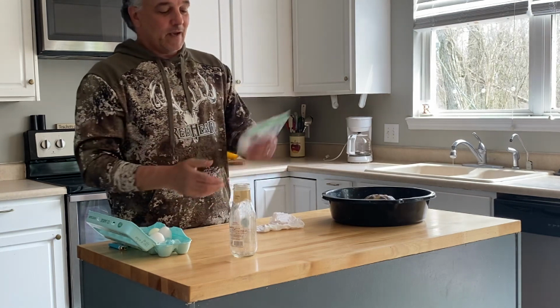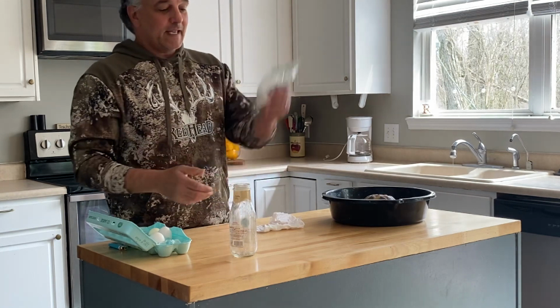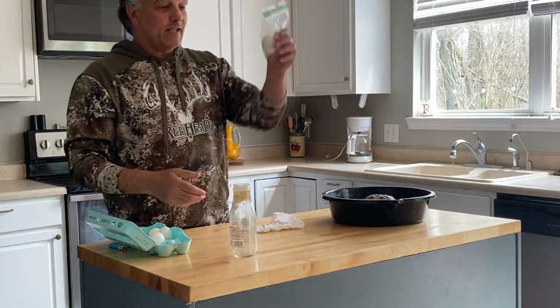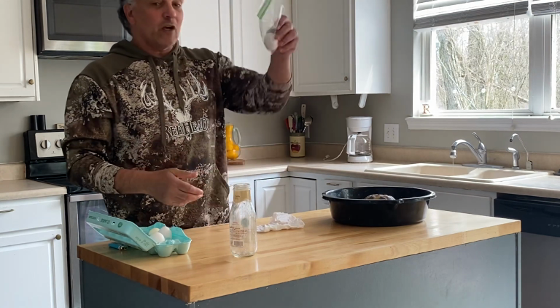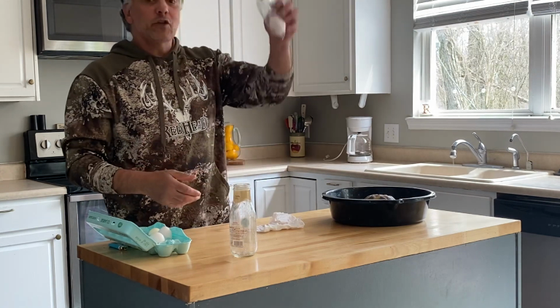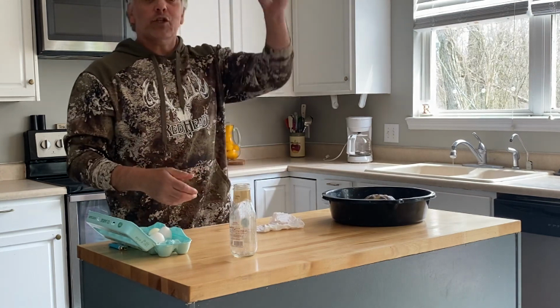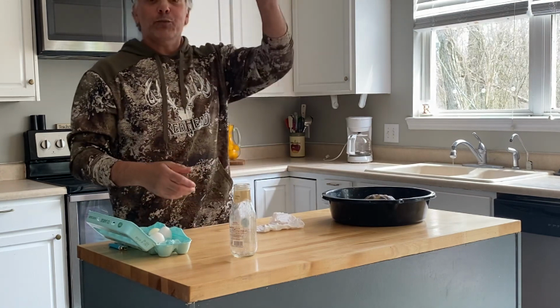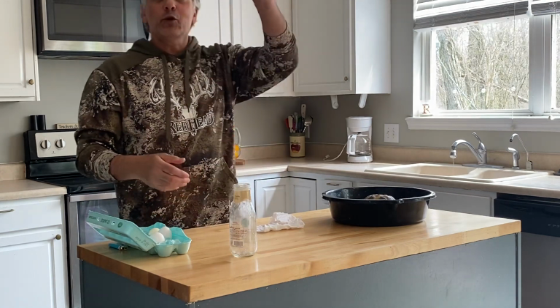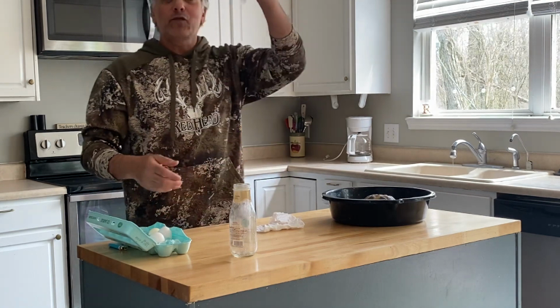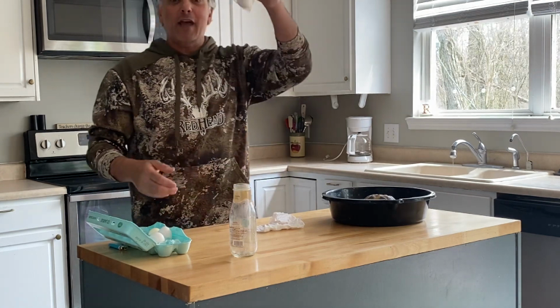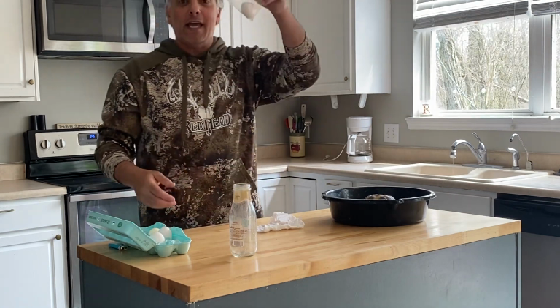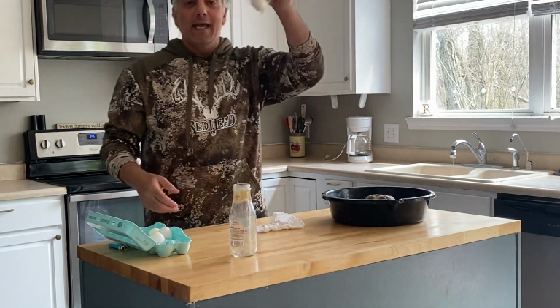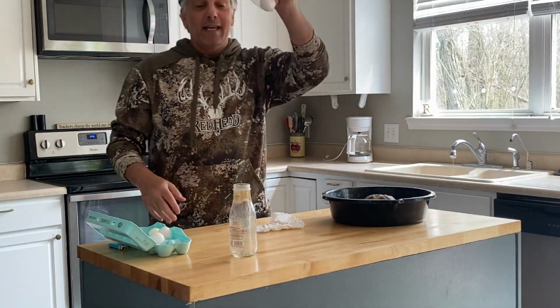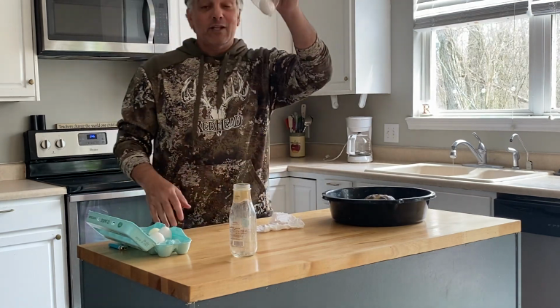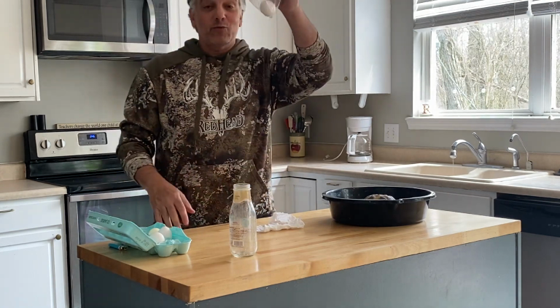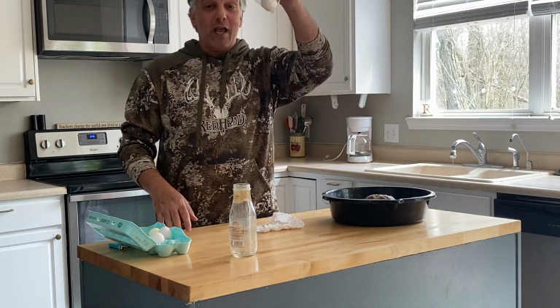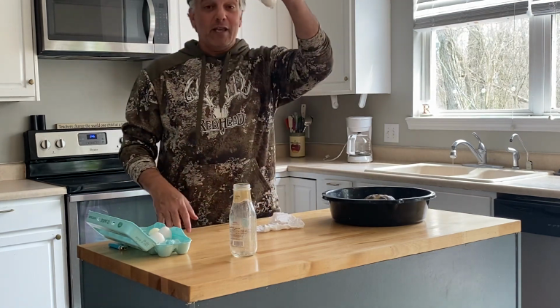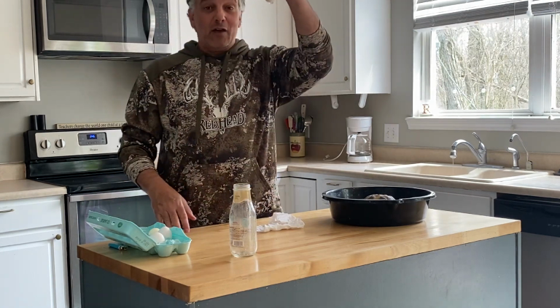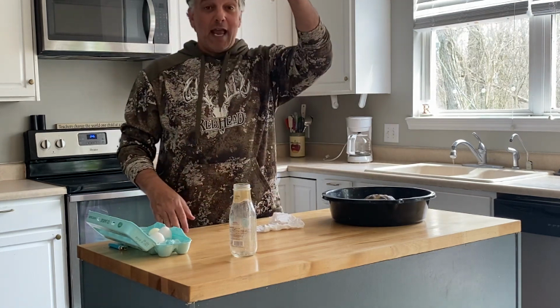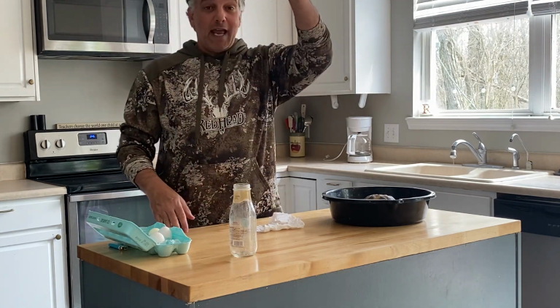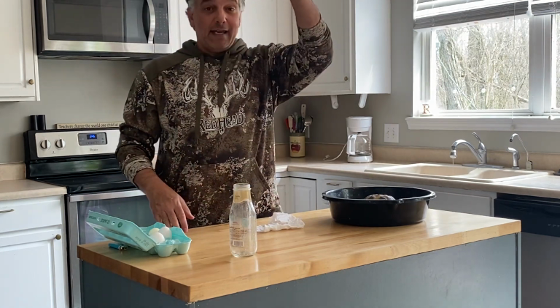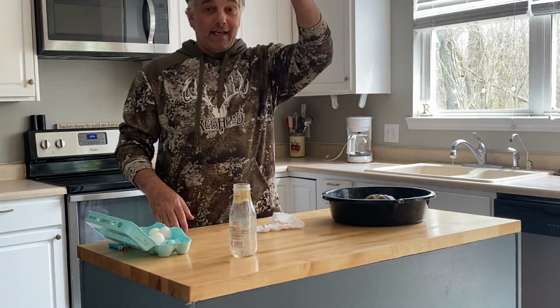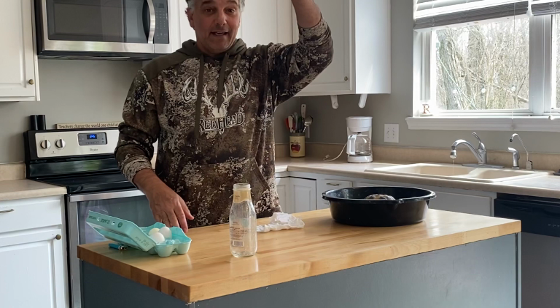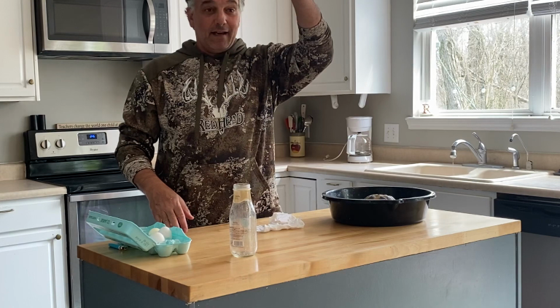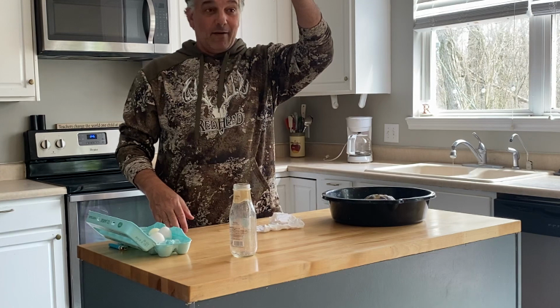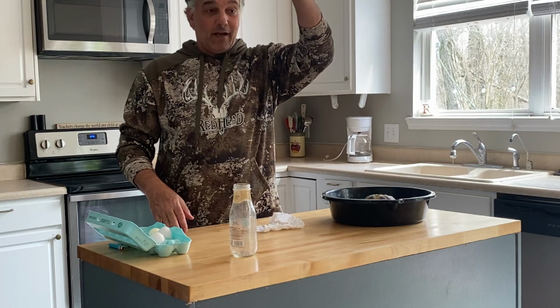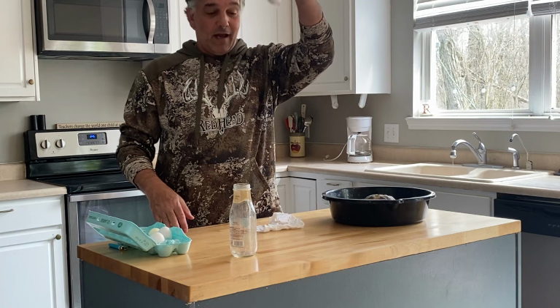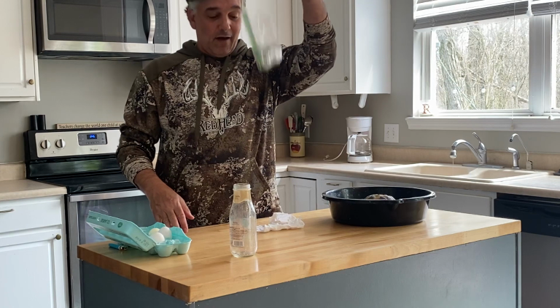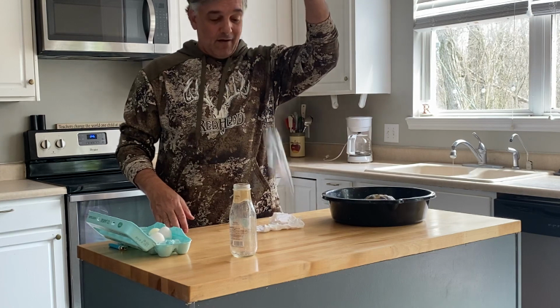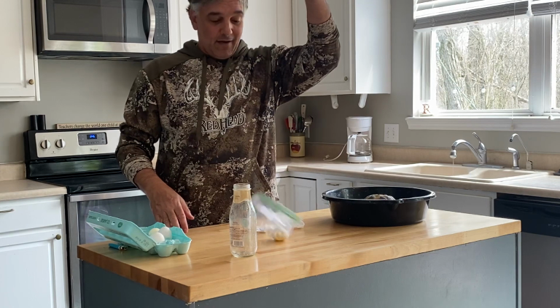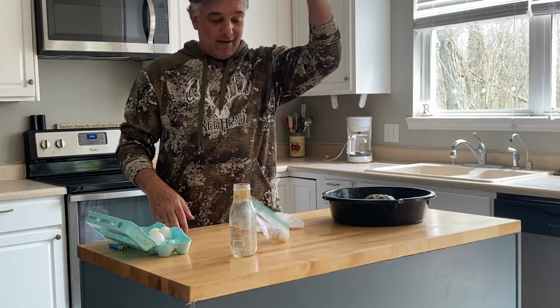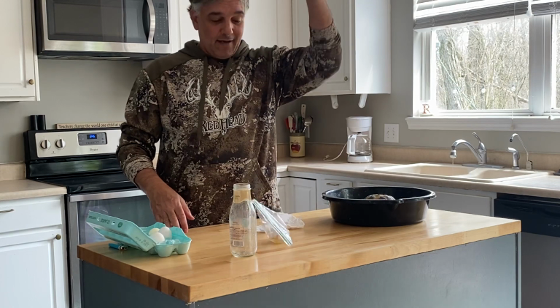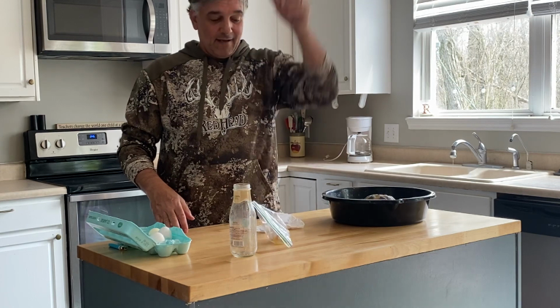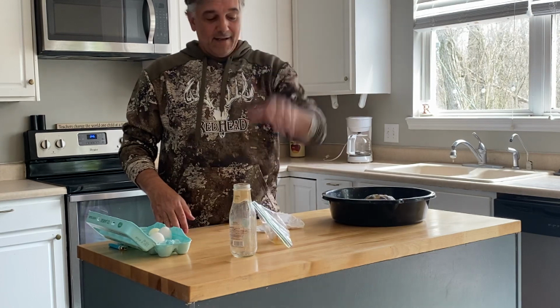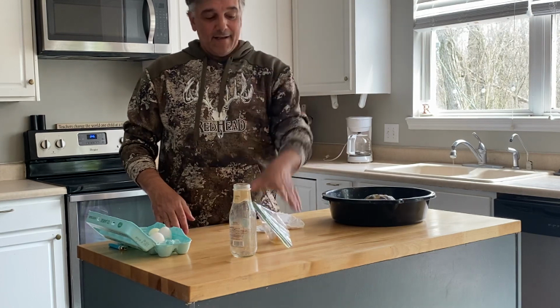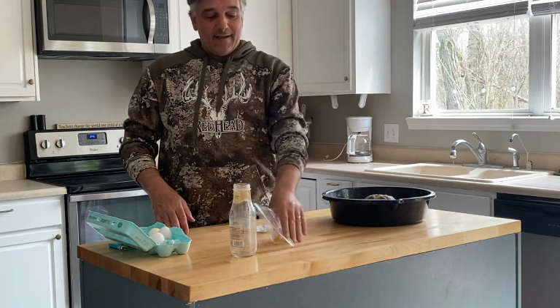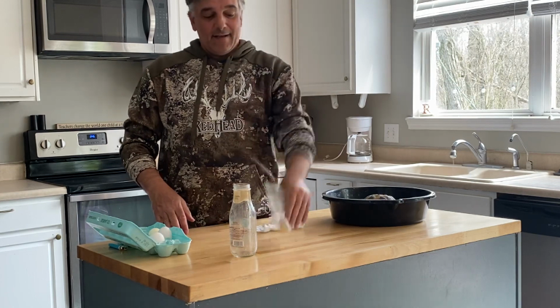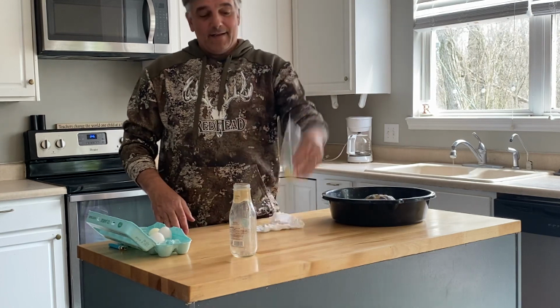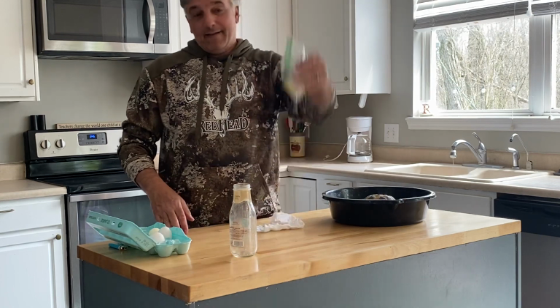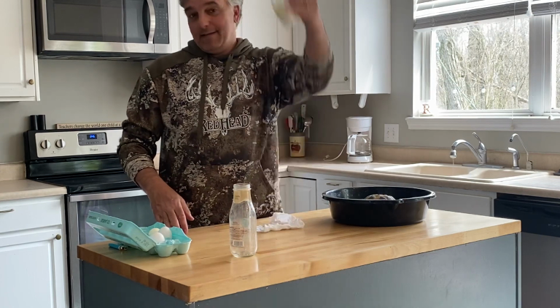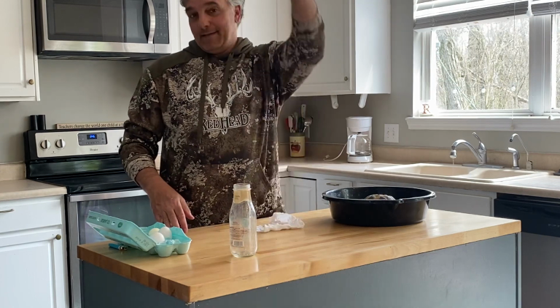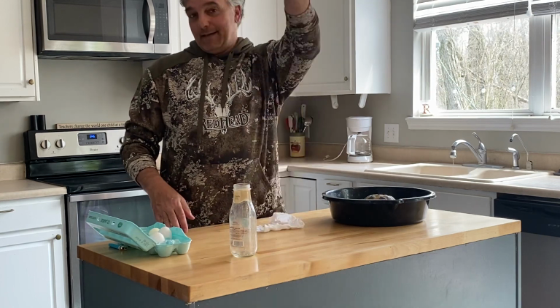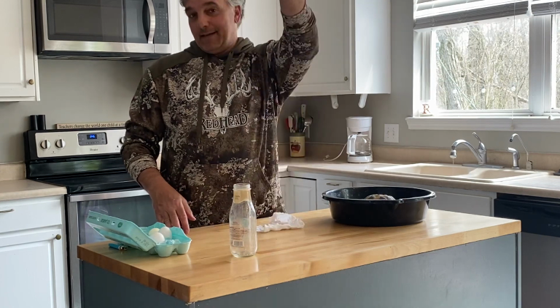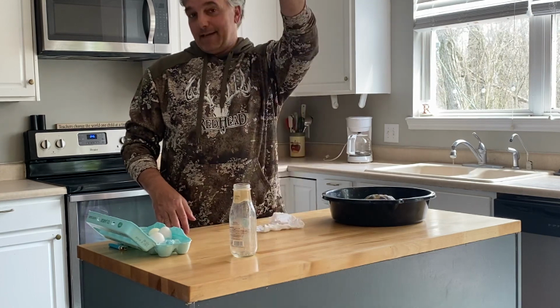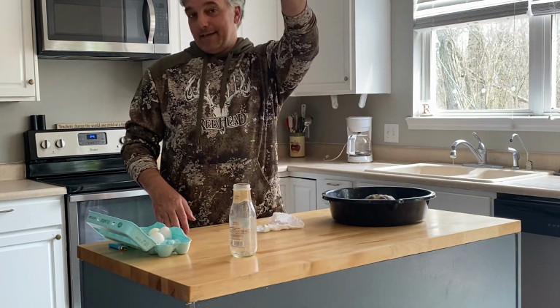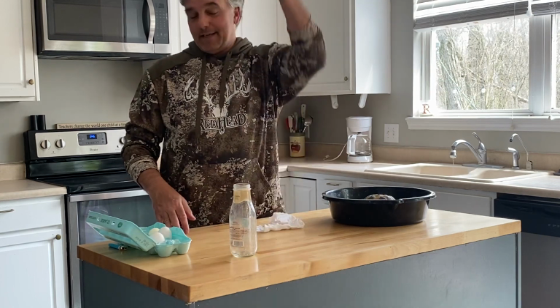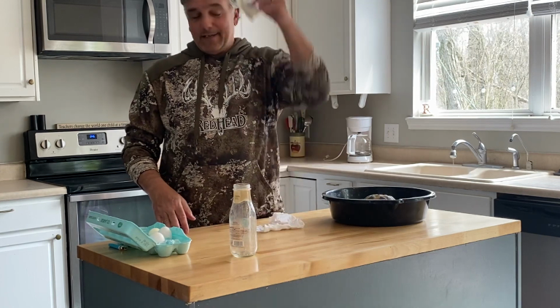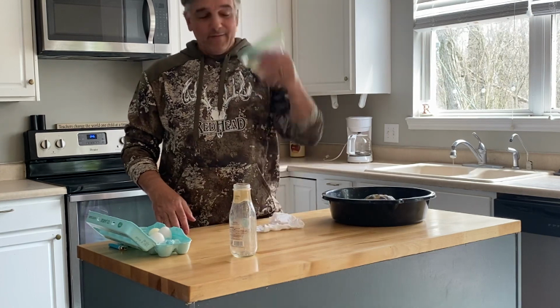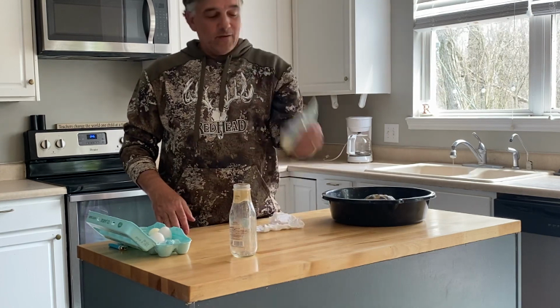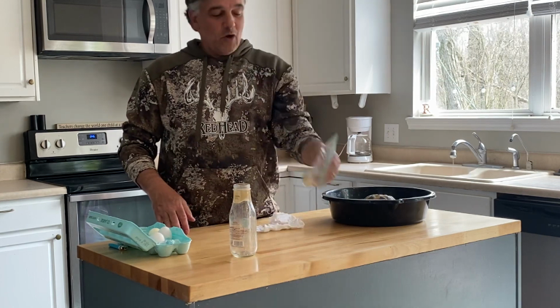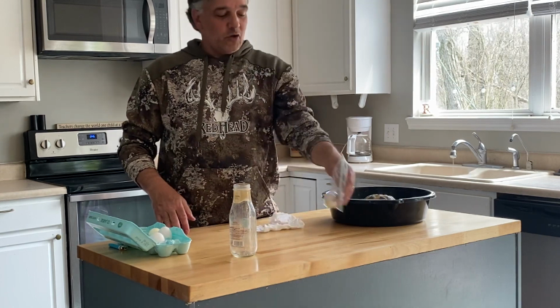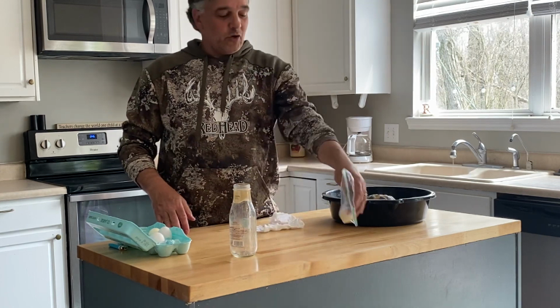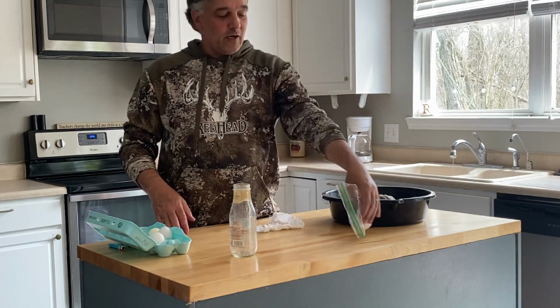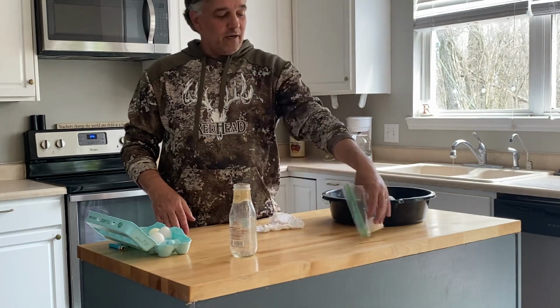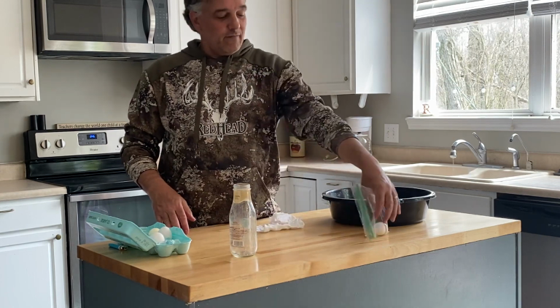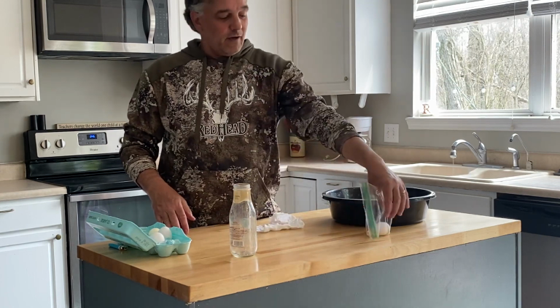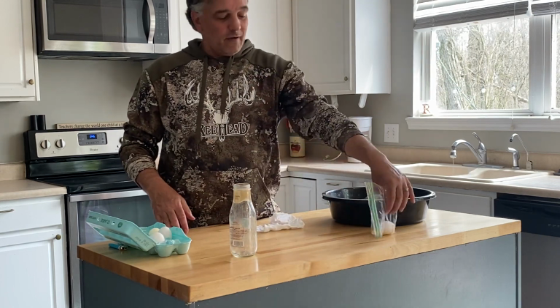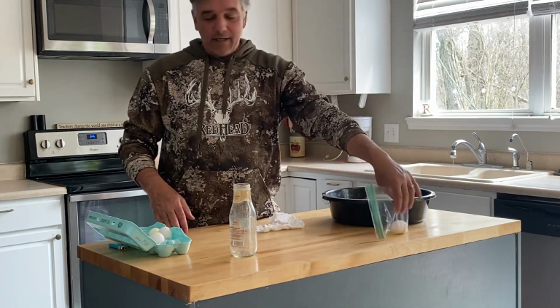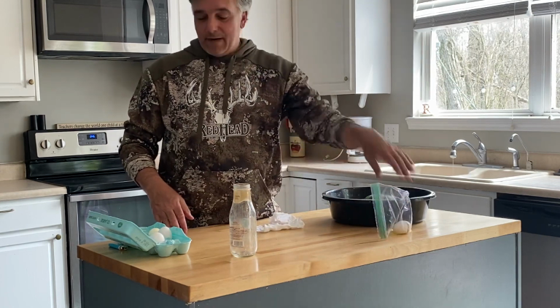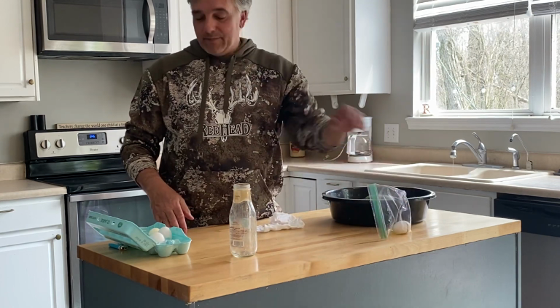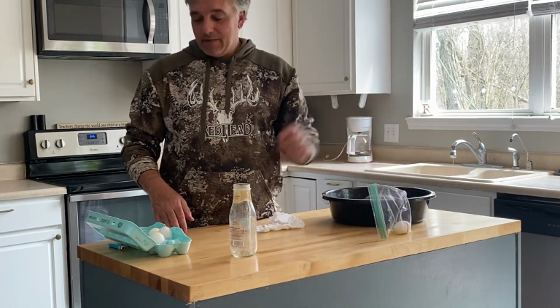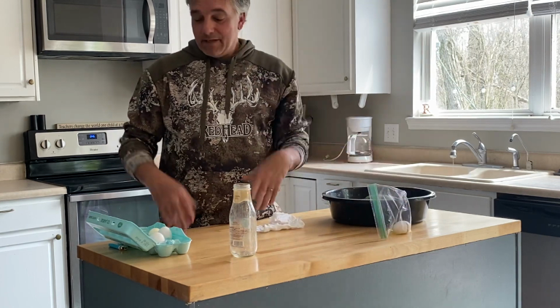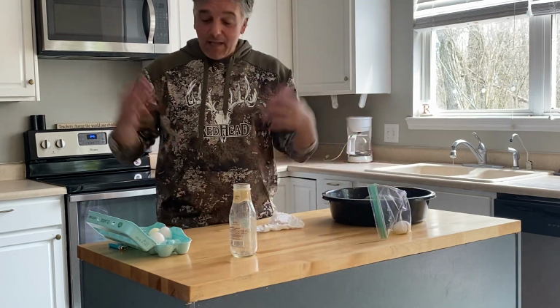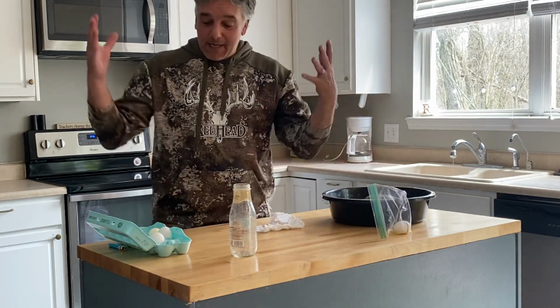So I can't do it. I just proved that. It's a regular egg. Look at that — no trickery involved here. Science.